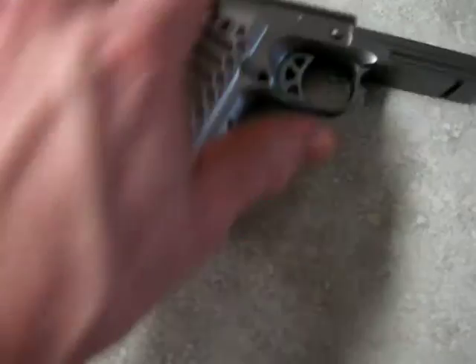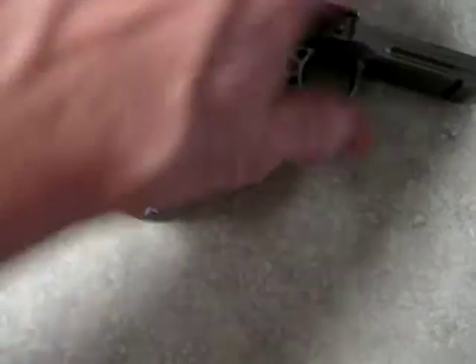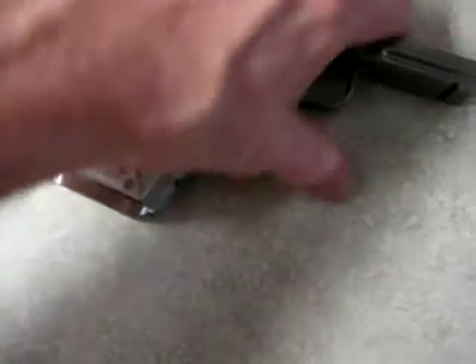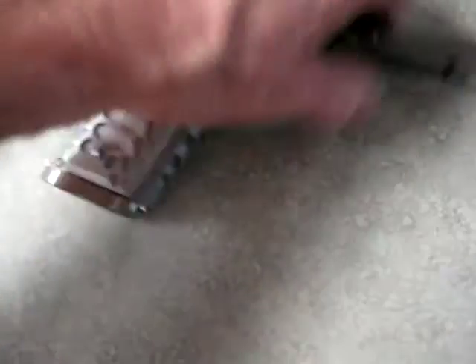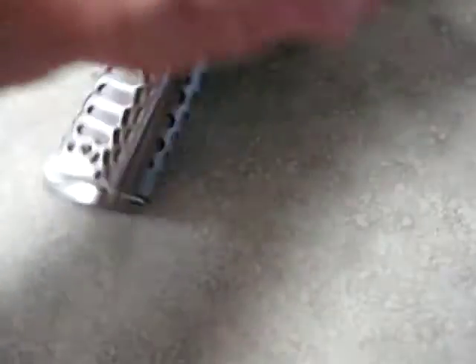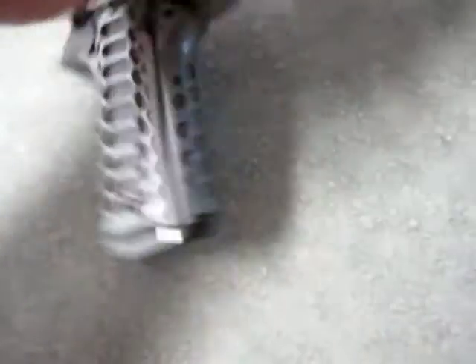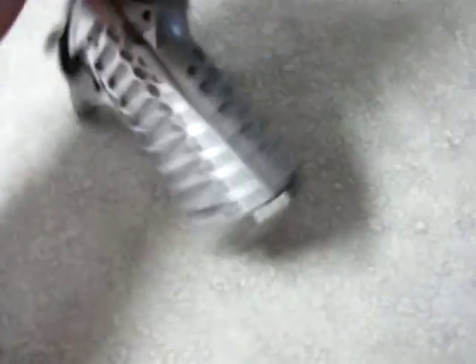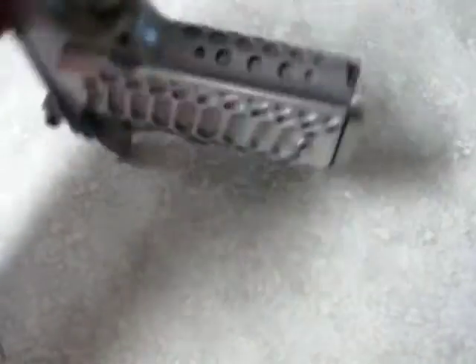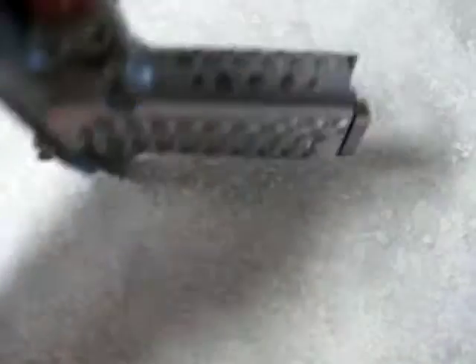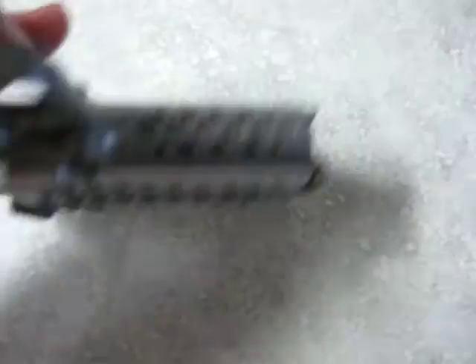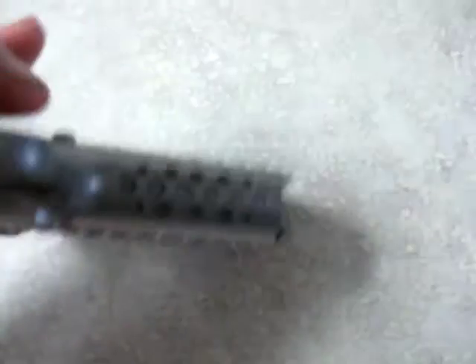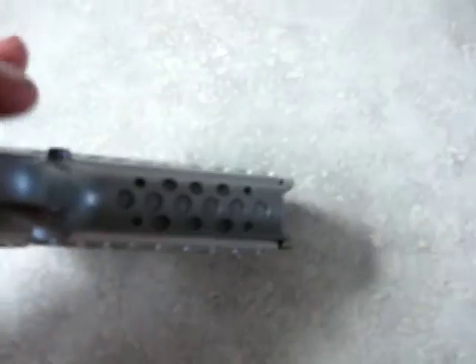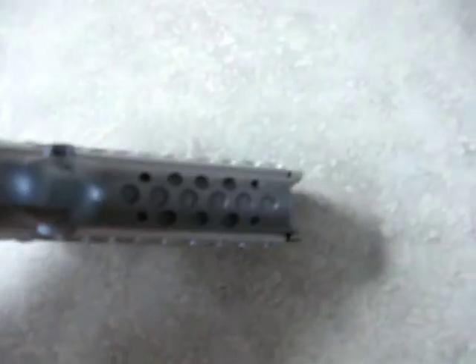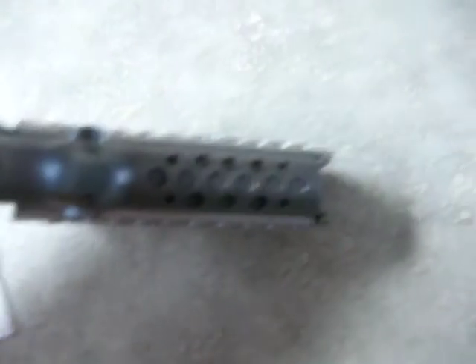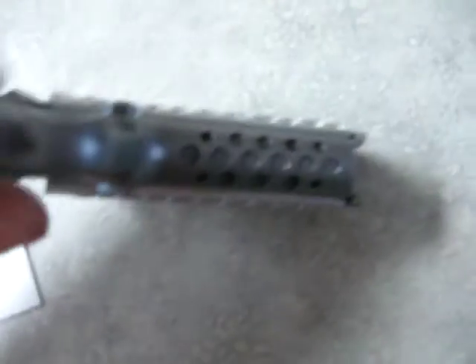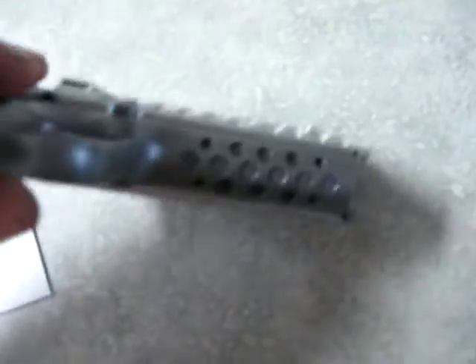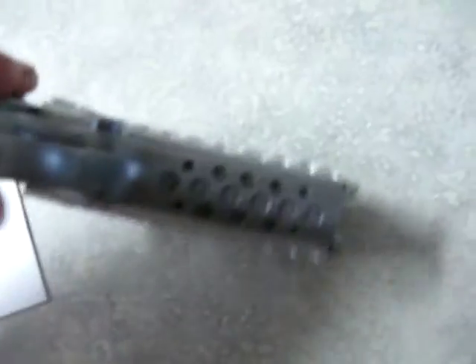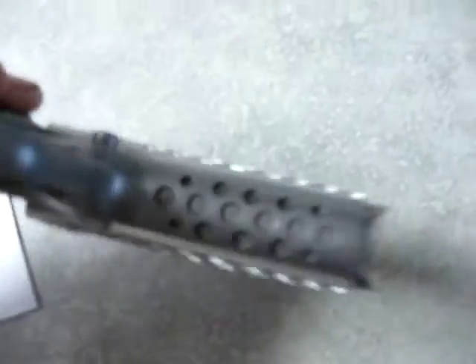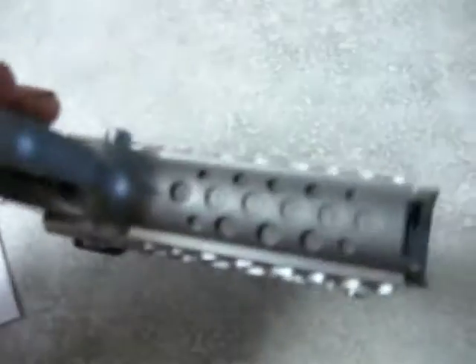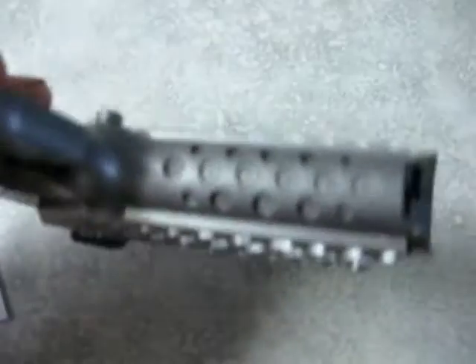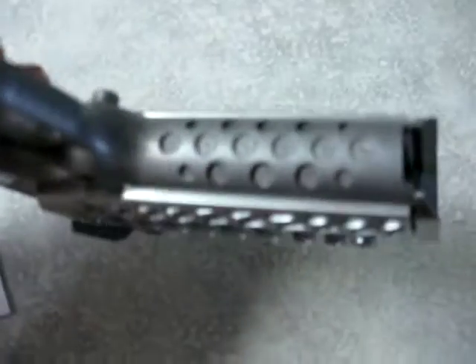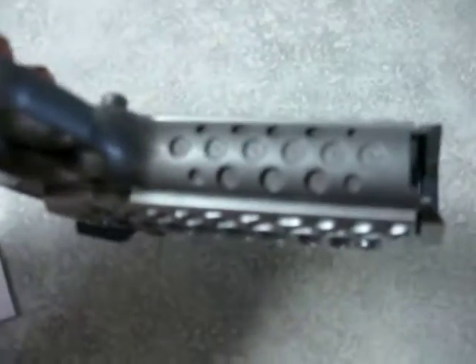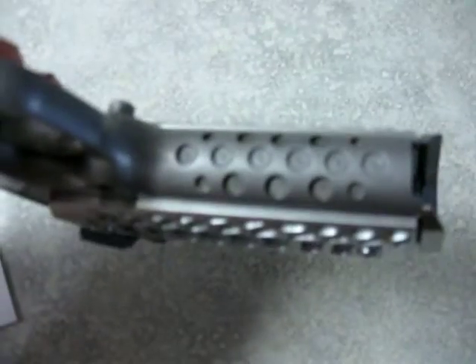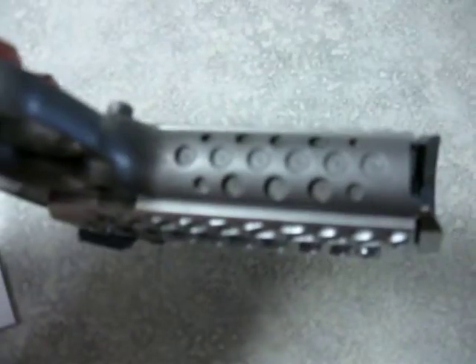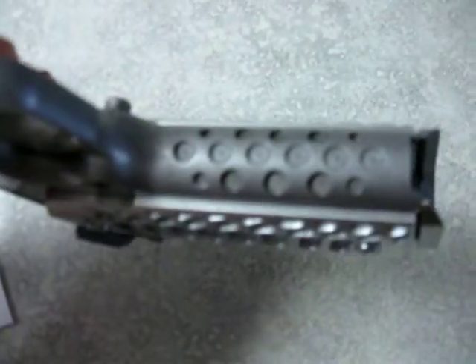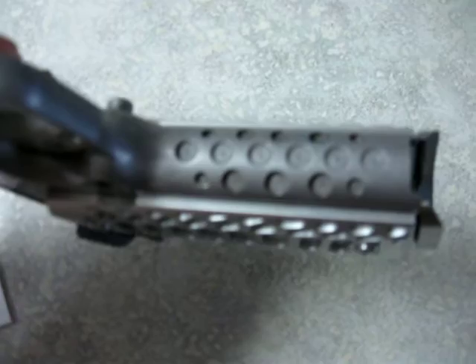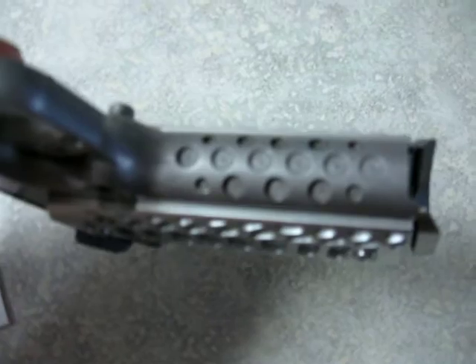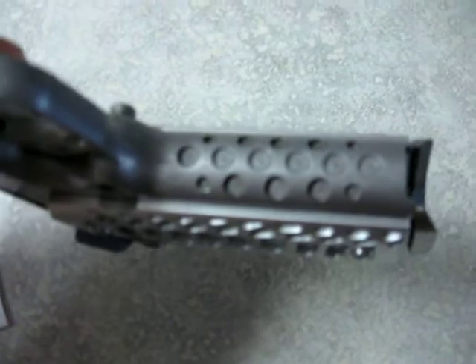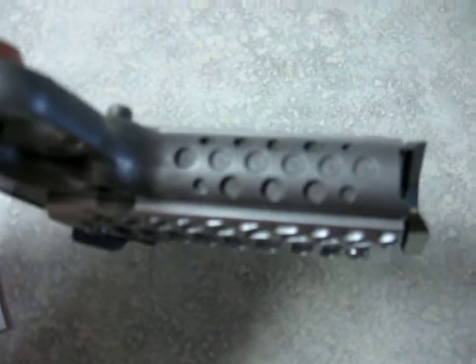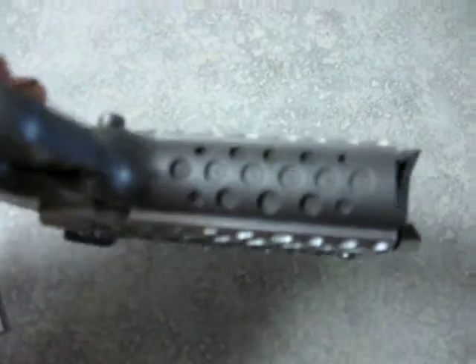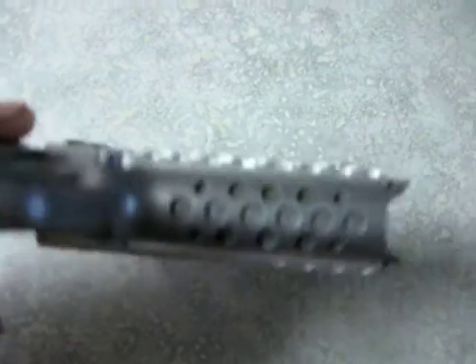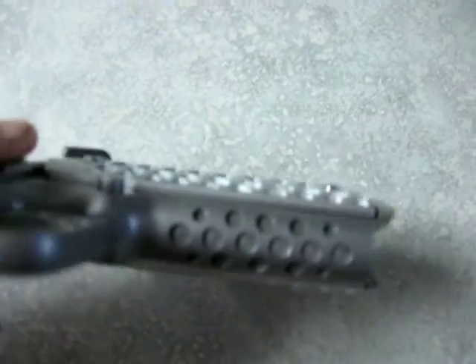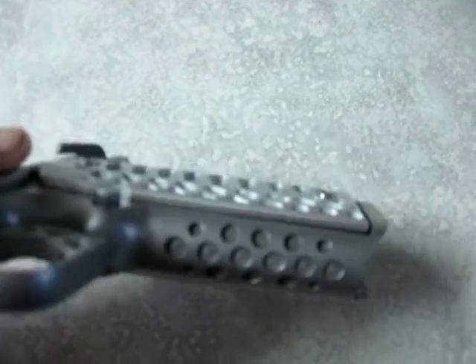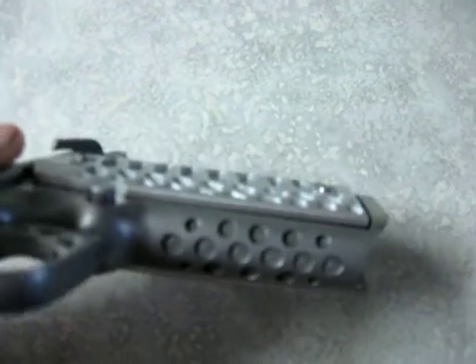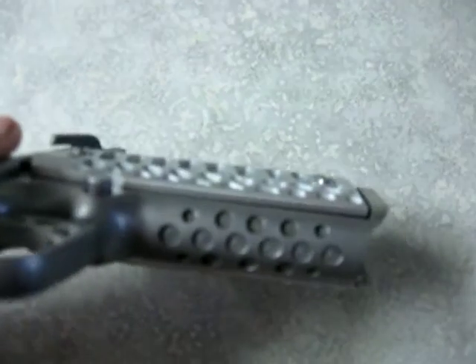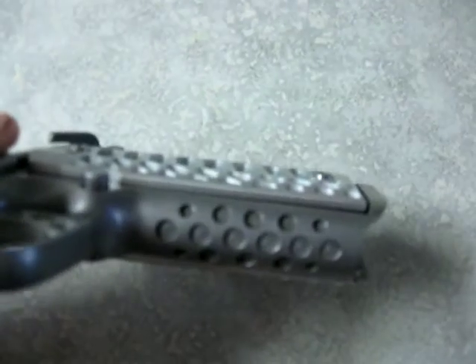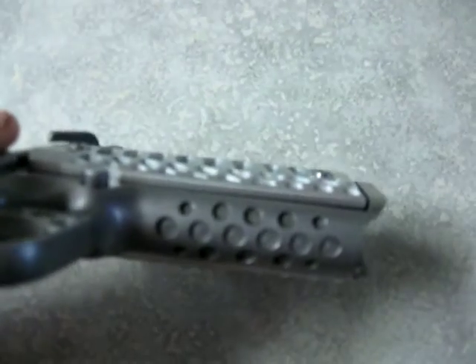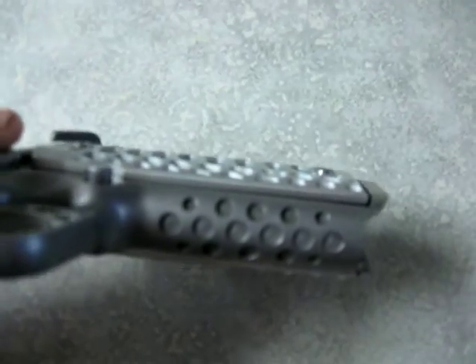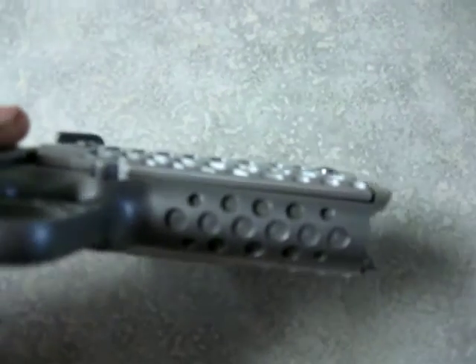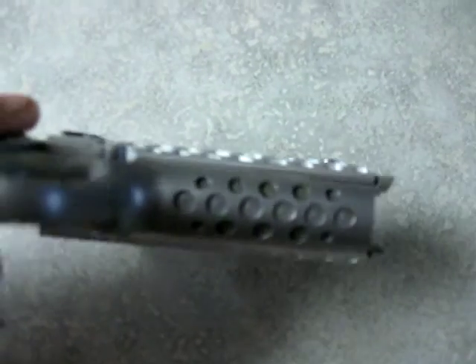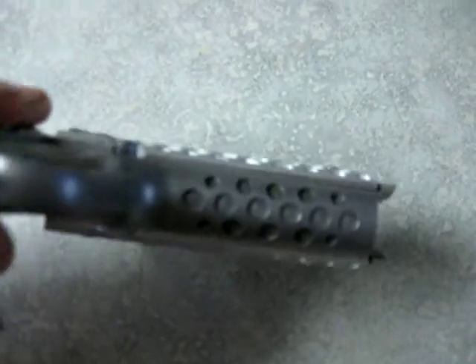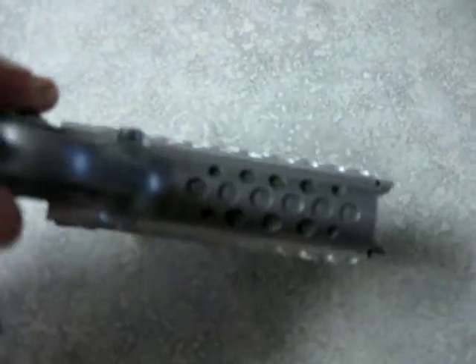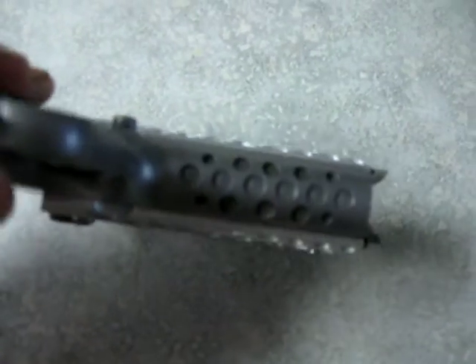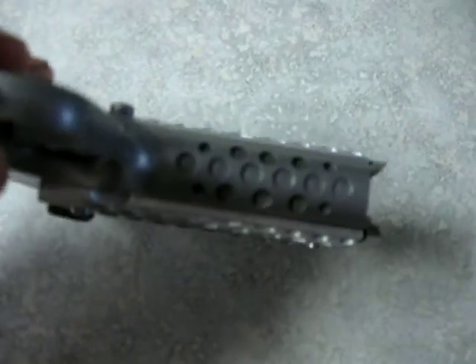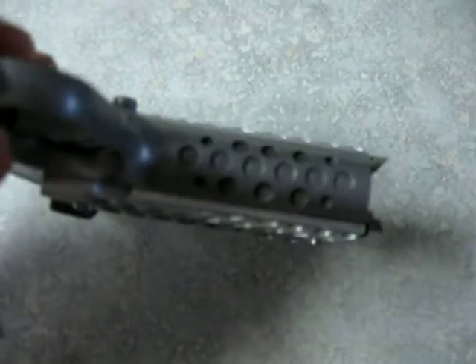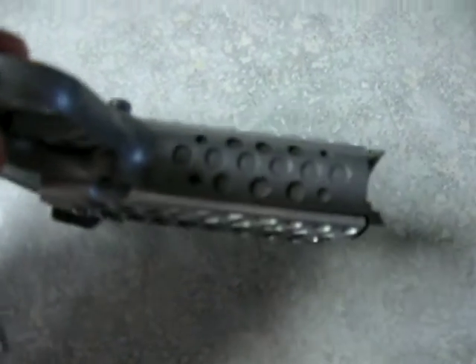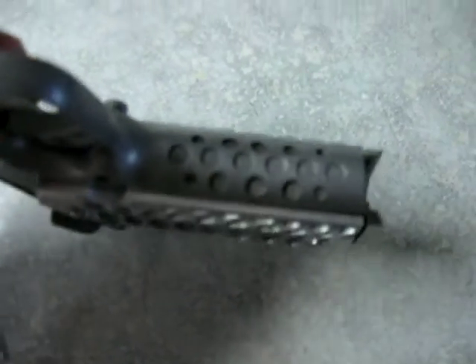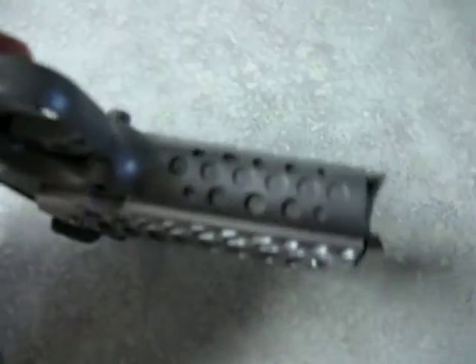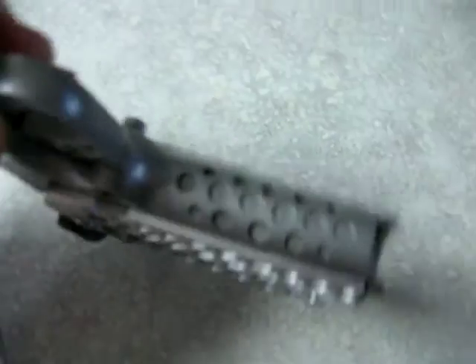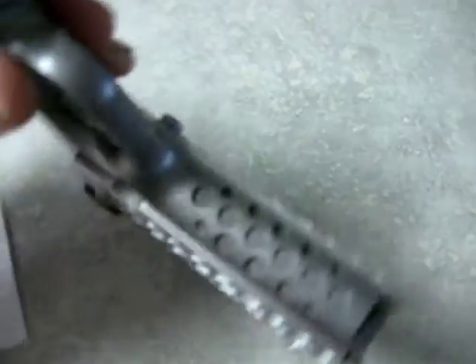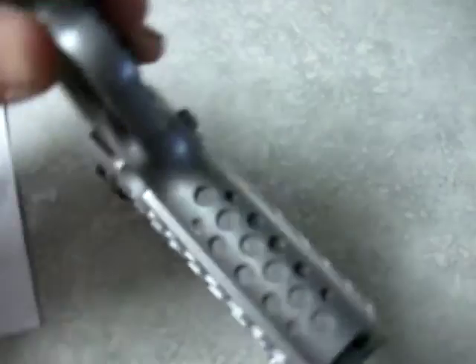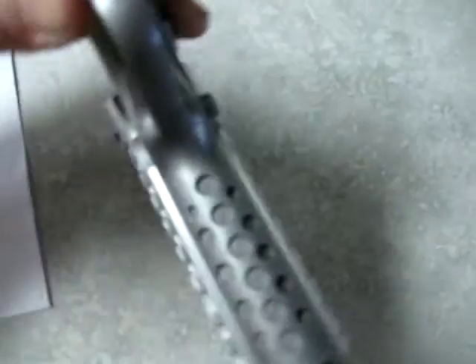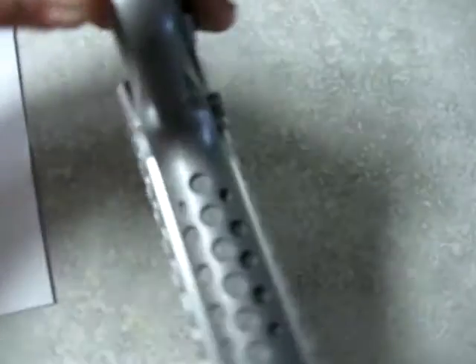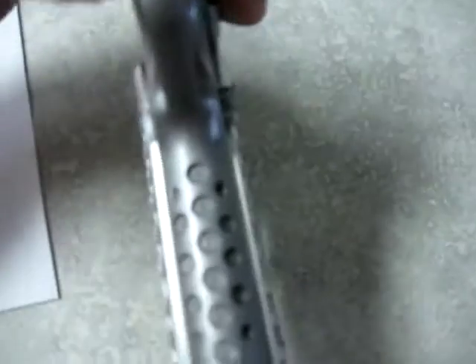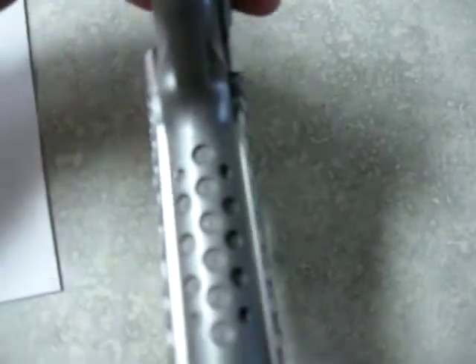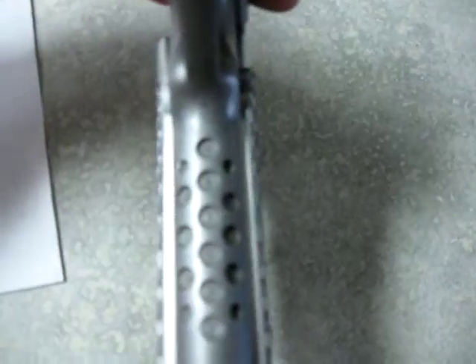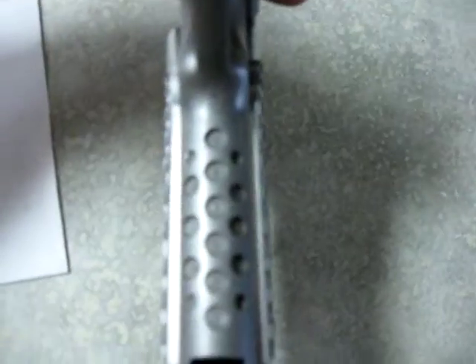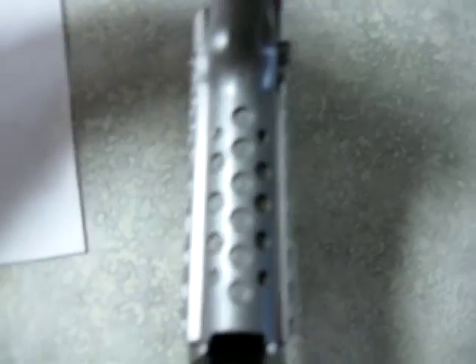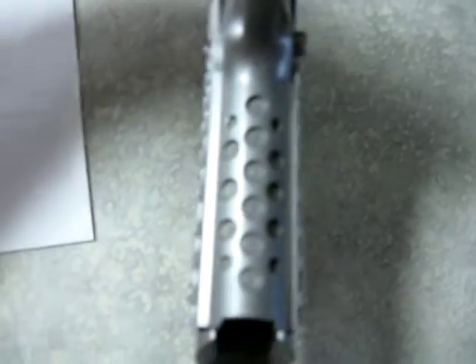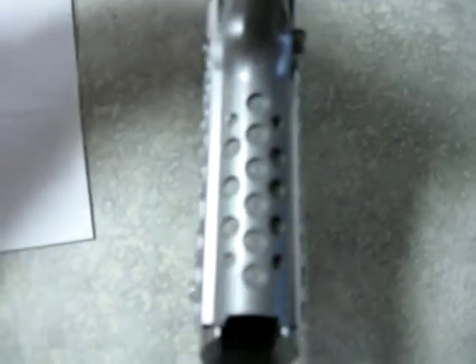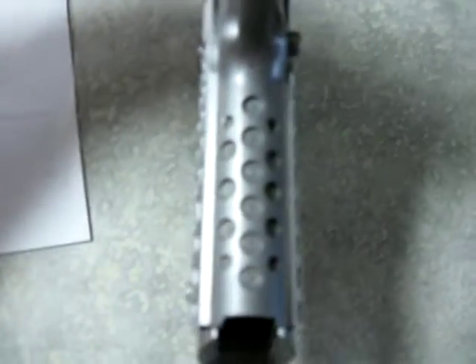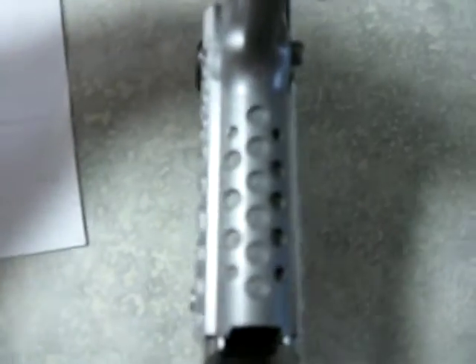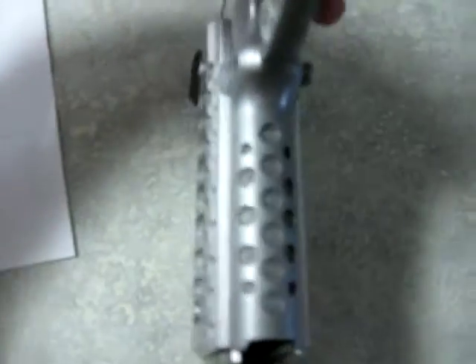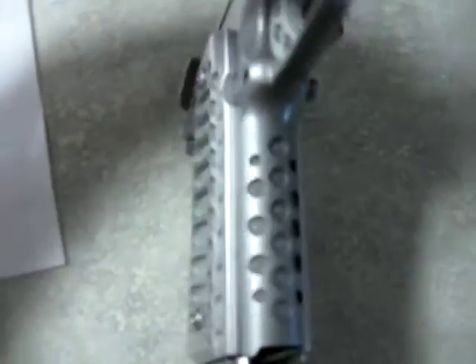I started playing around with the end mill and put some holes in the front there. I thought that looked kind of different.